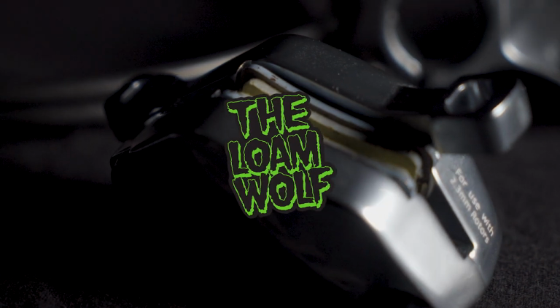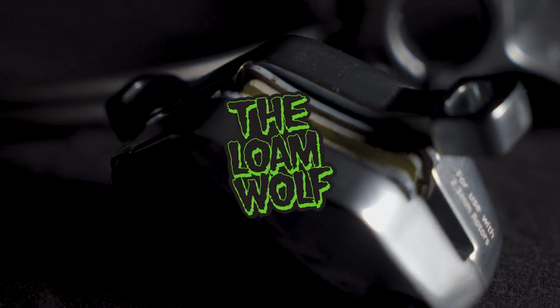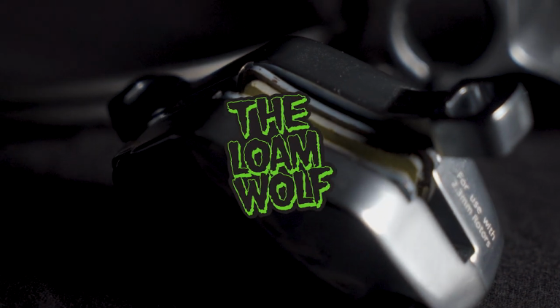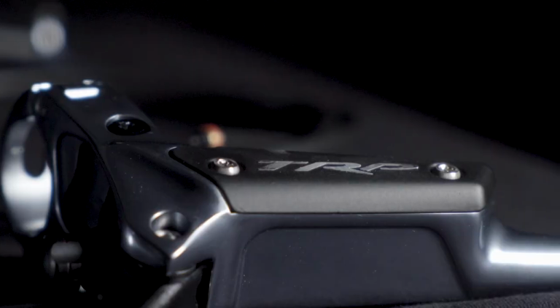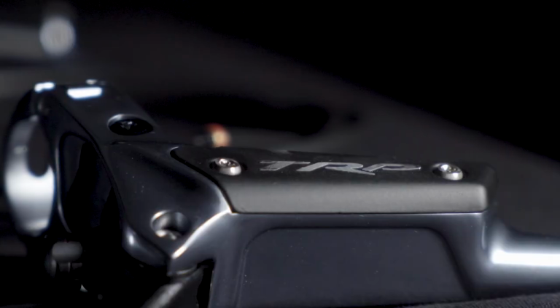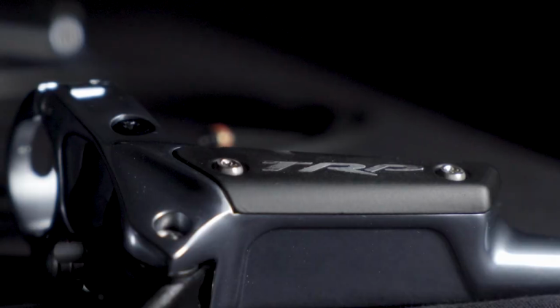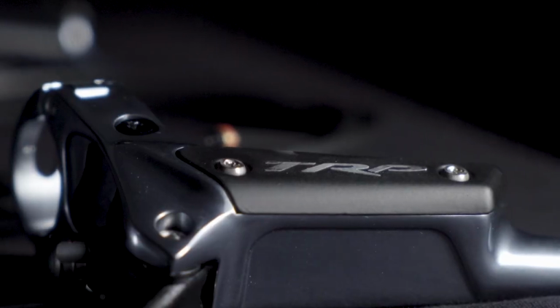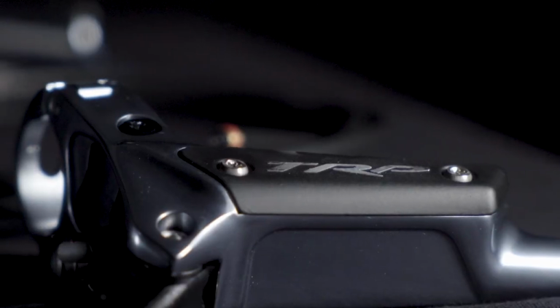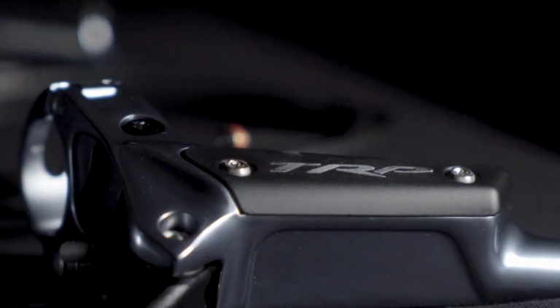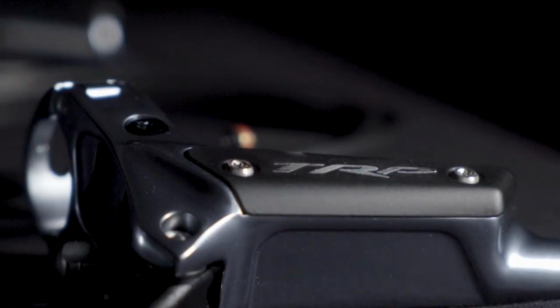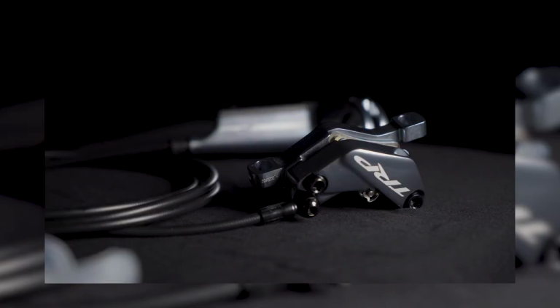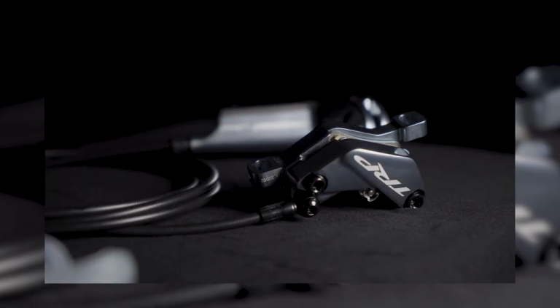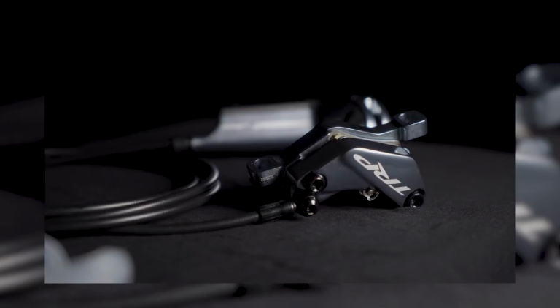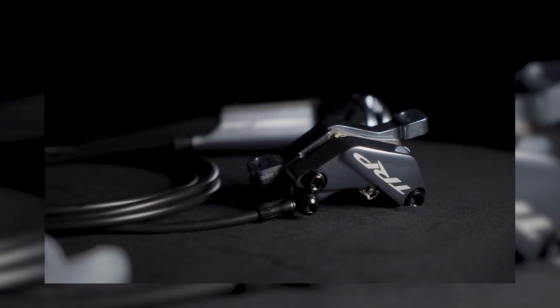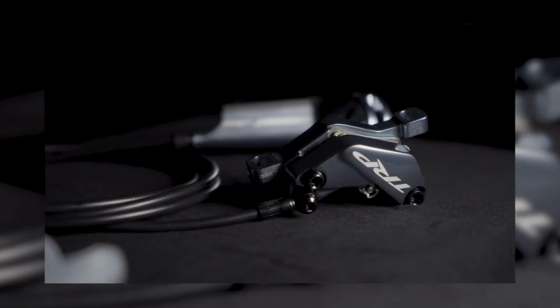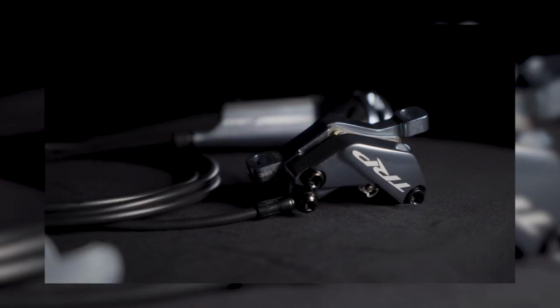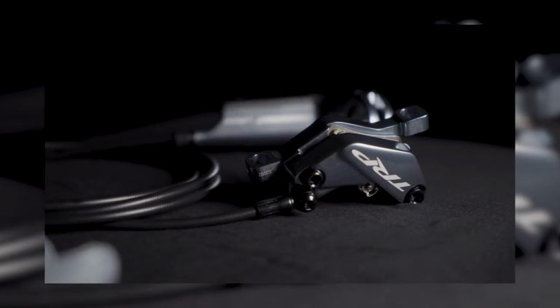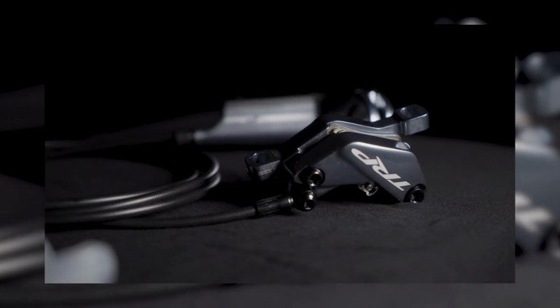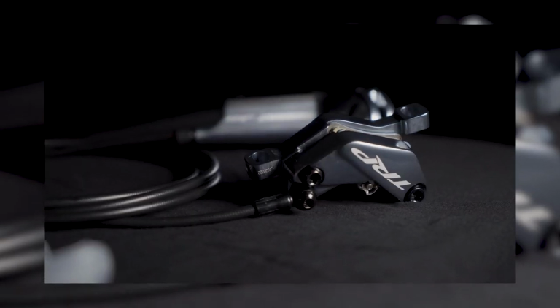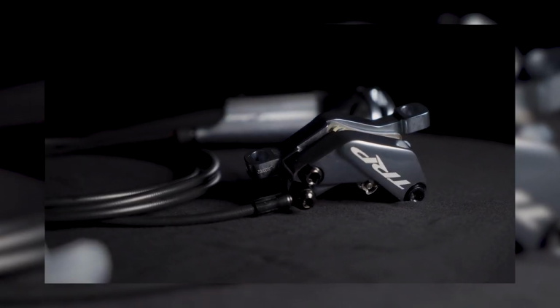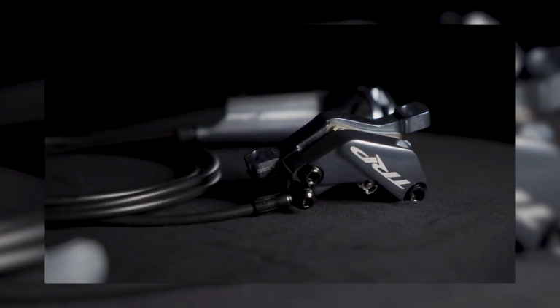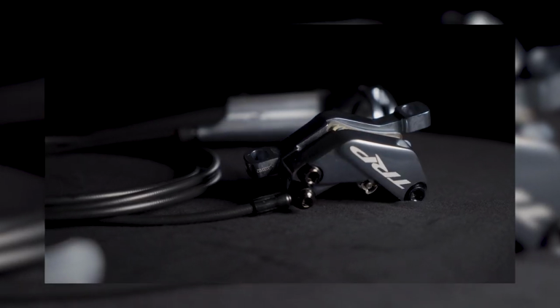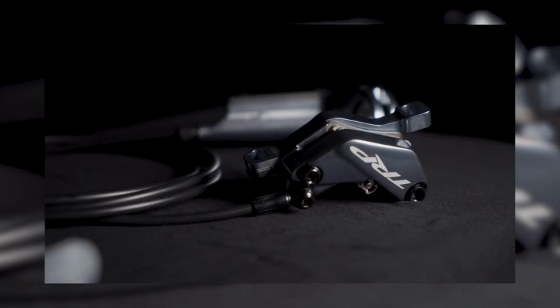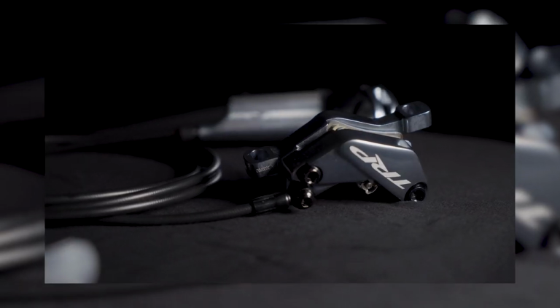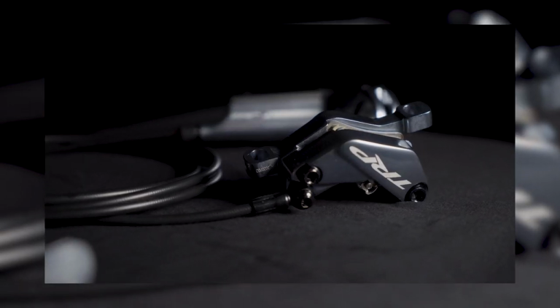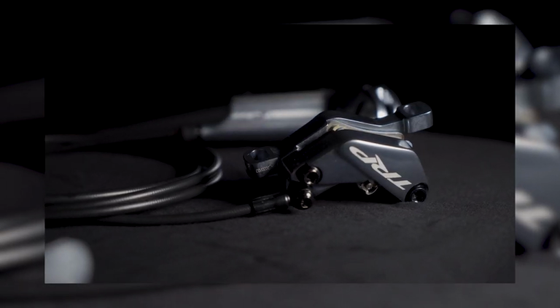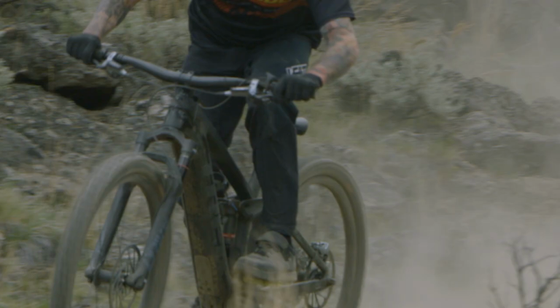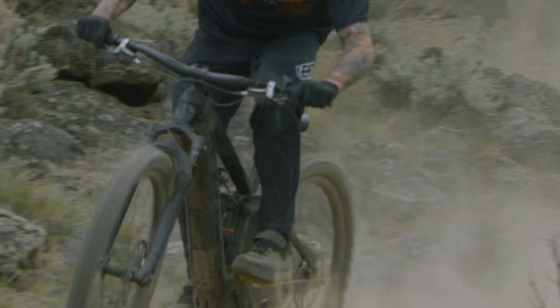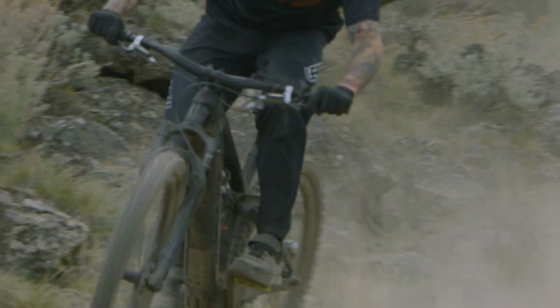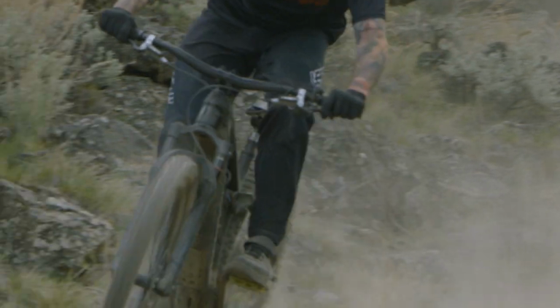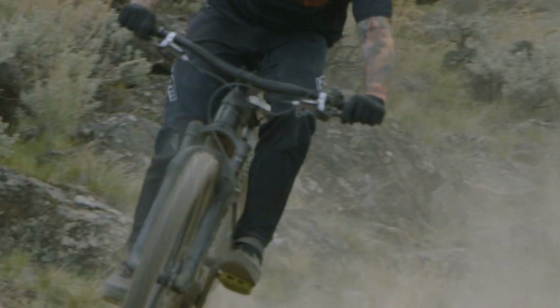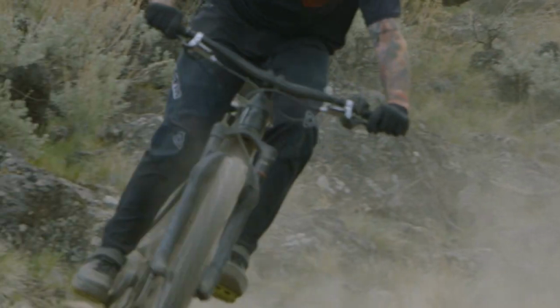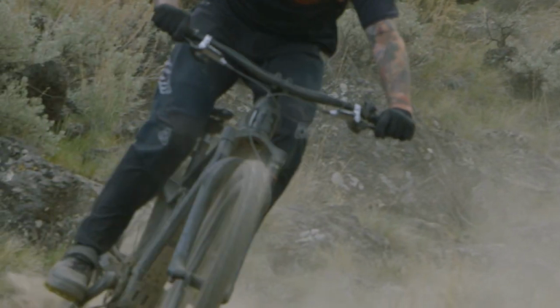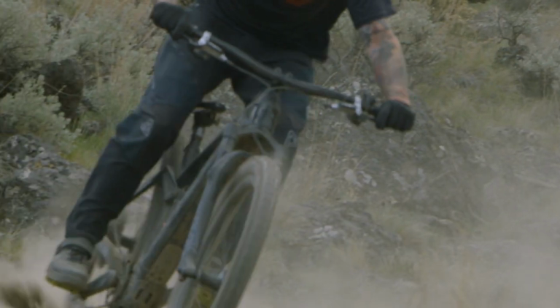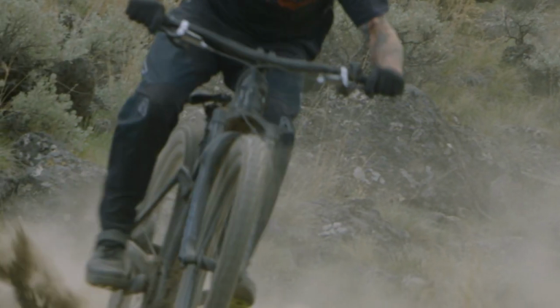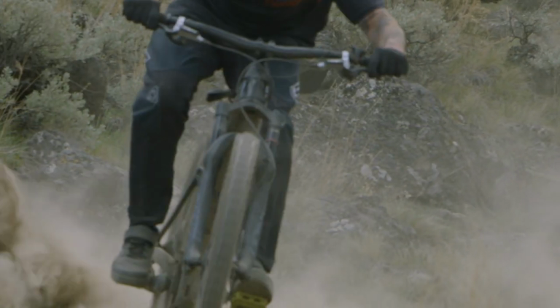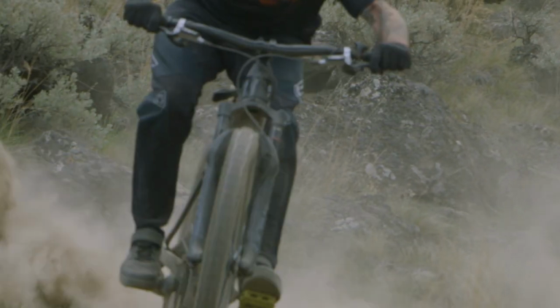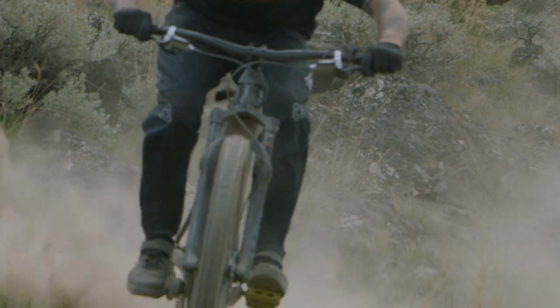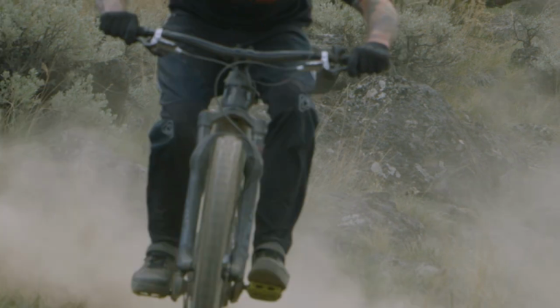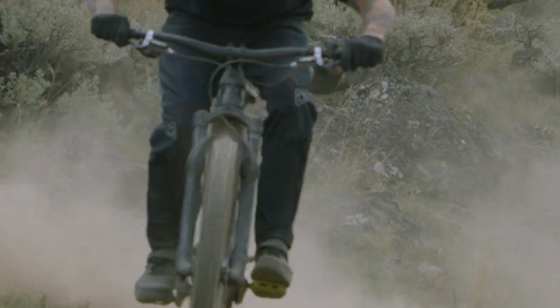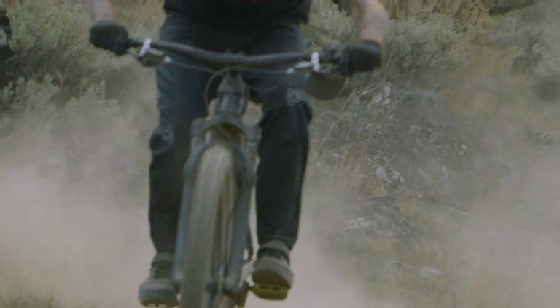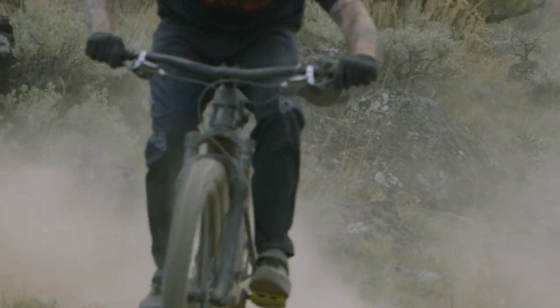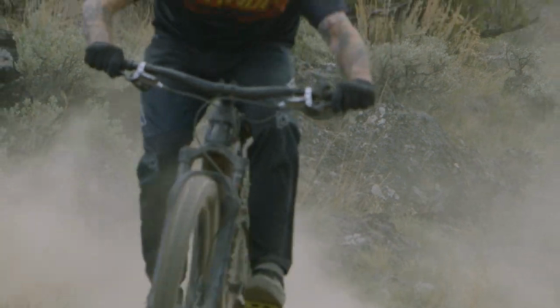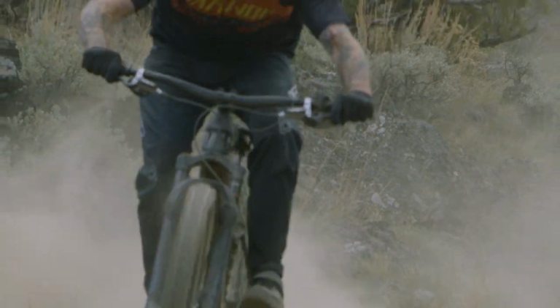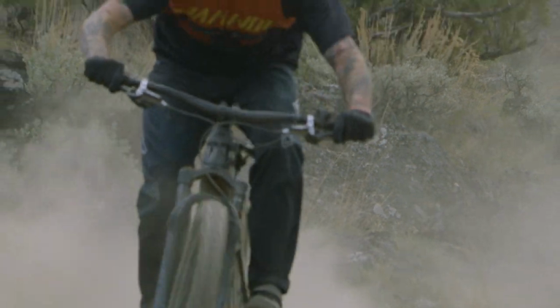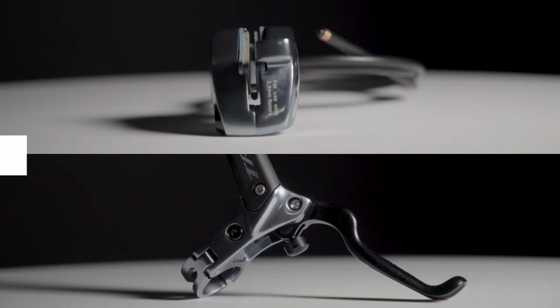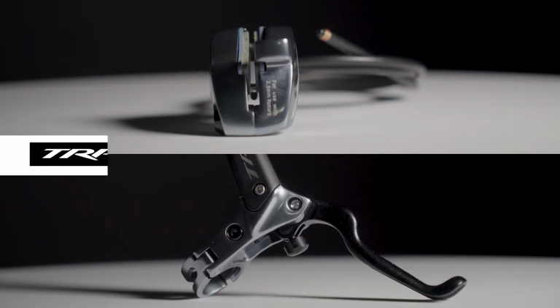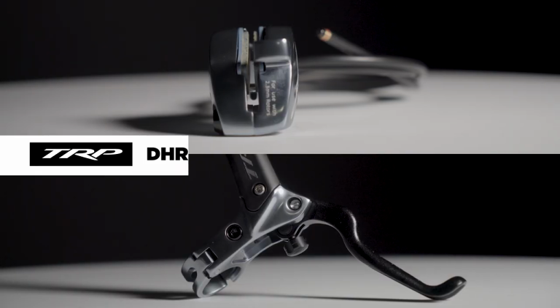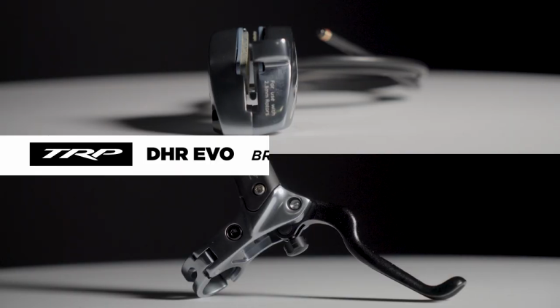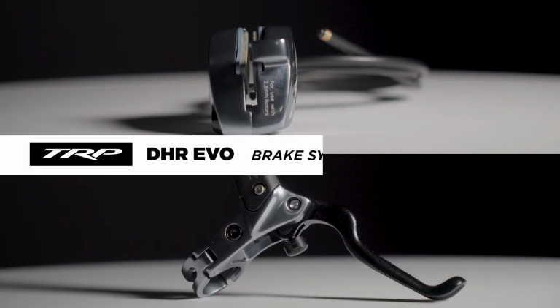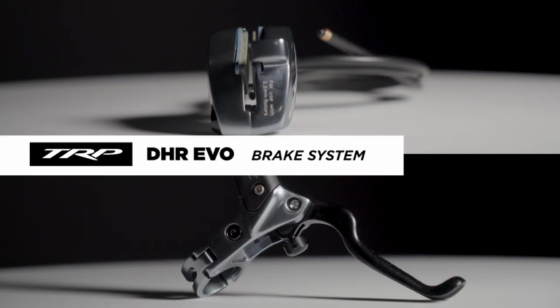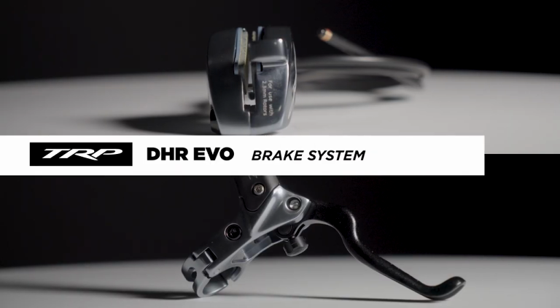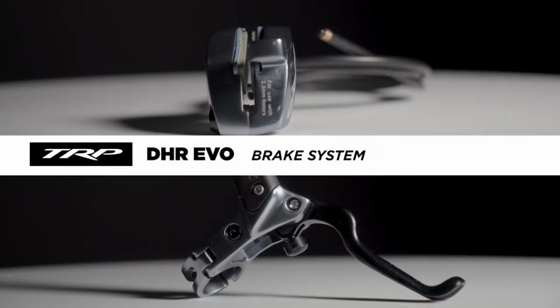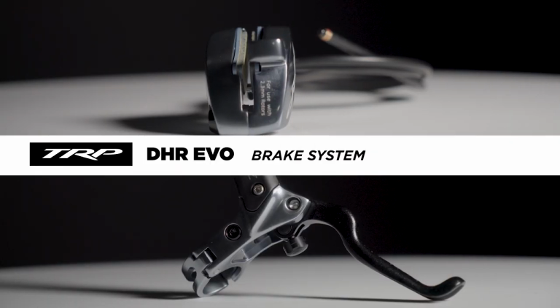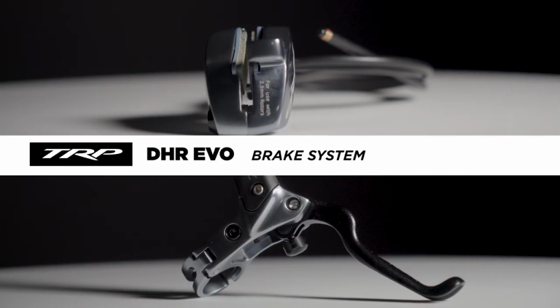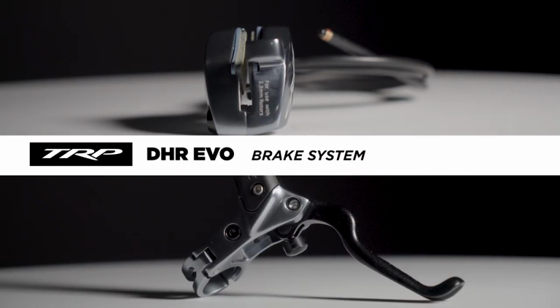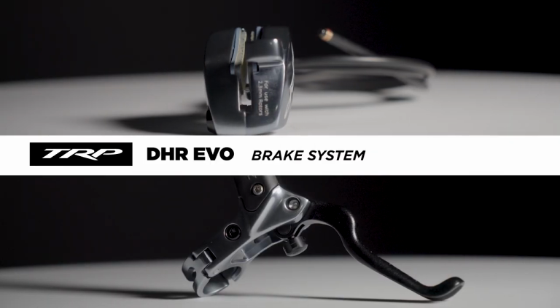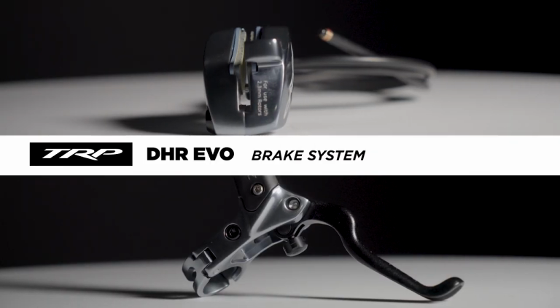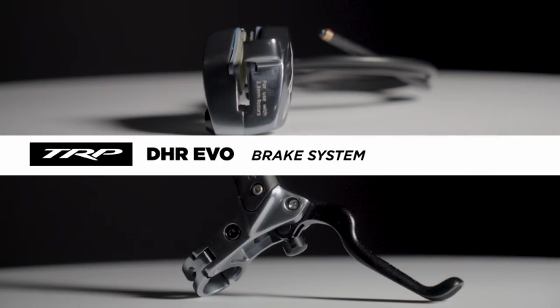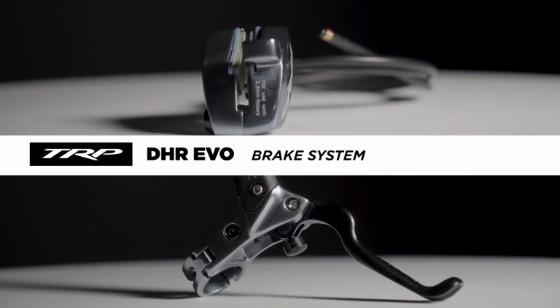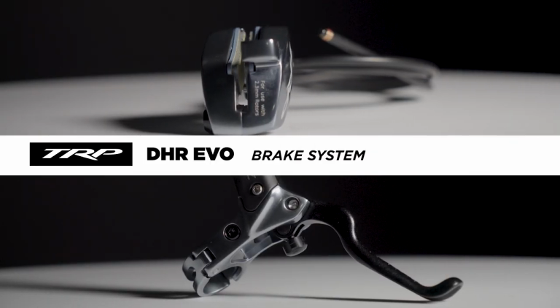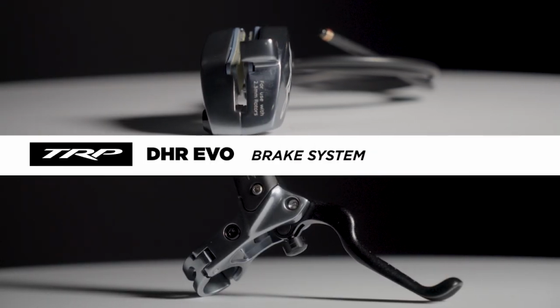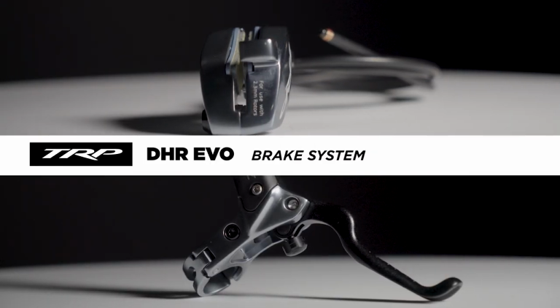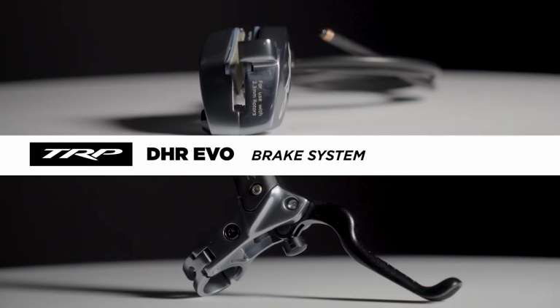Thanks for tuning in to TheLoneWolf.com. My name is Drew. Today we're going to be taking a look at the new TRP DHR Evo brake.